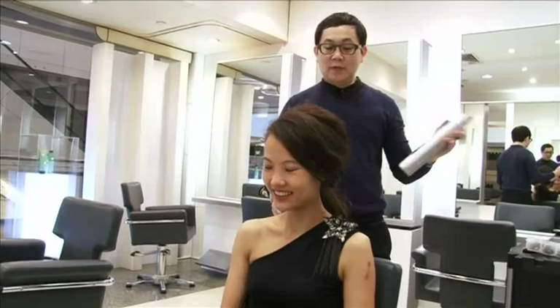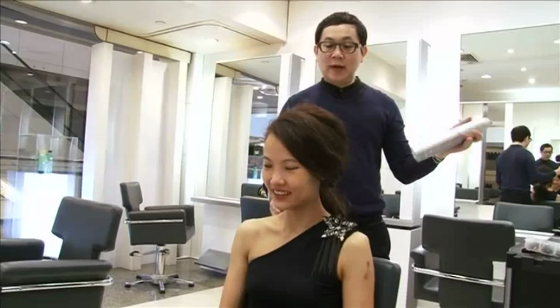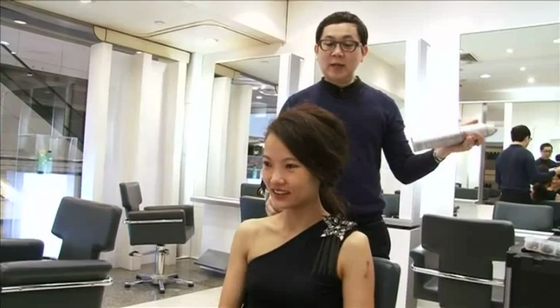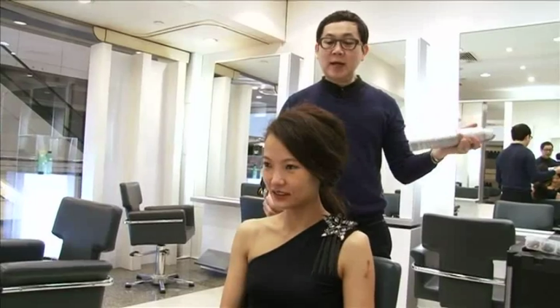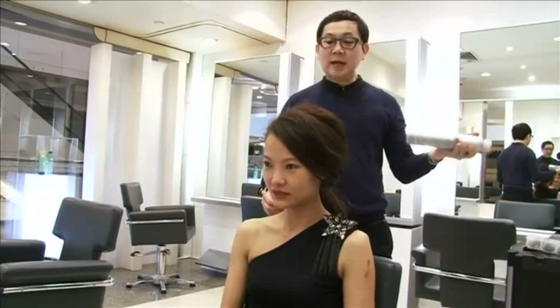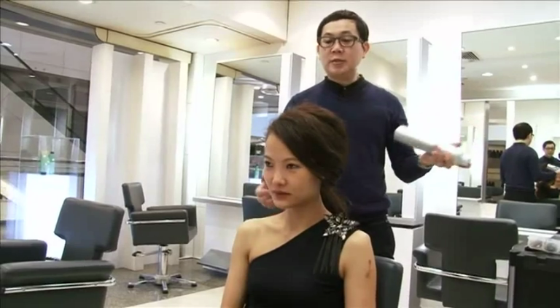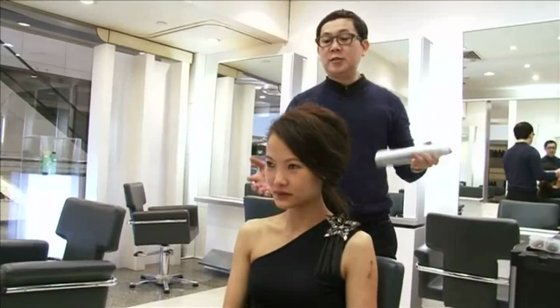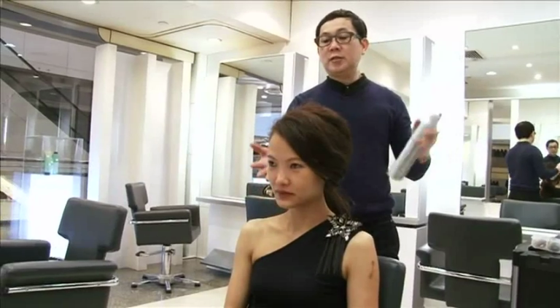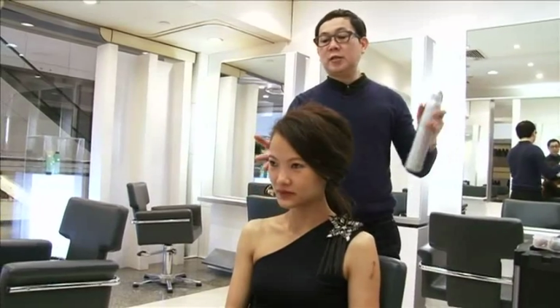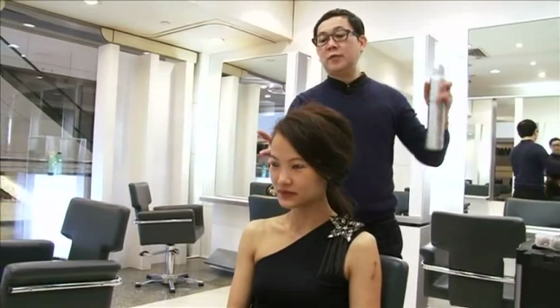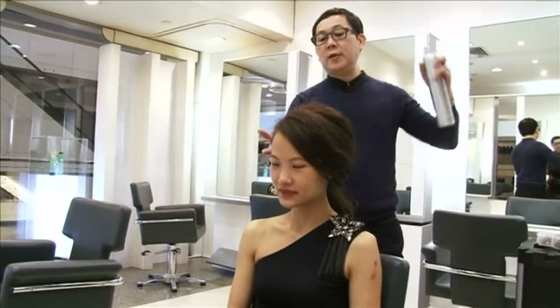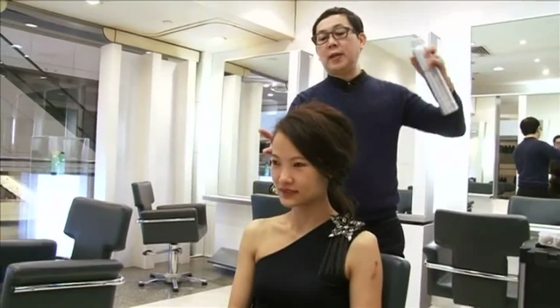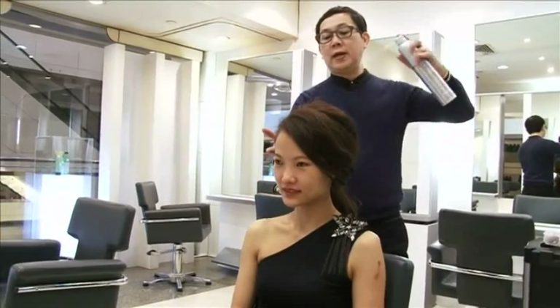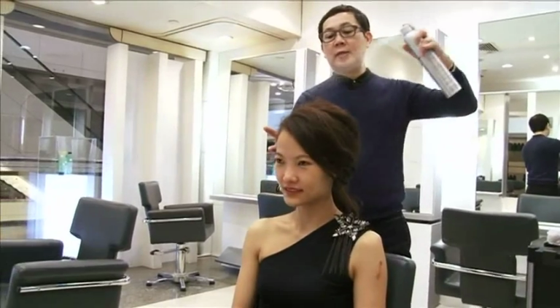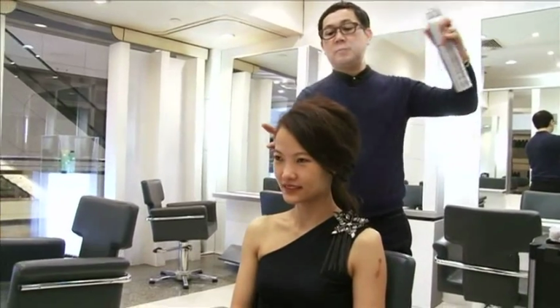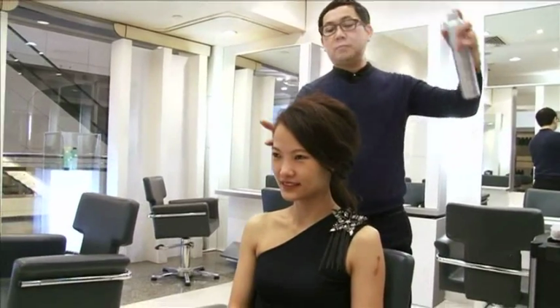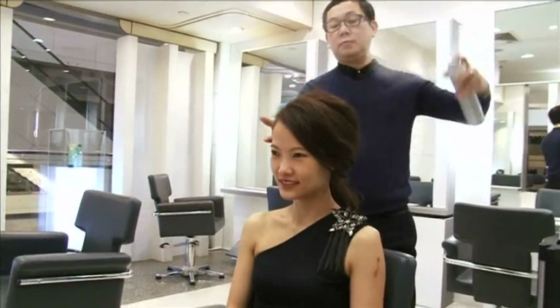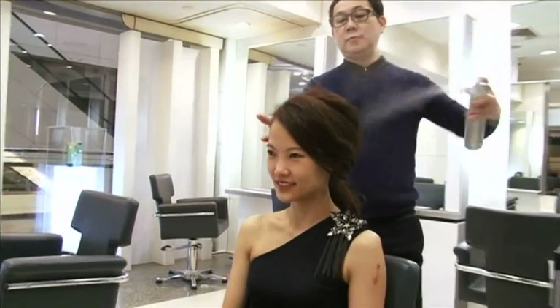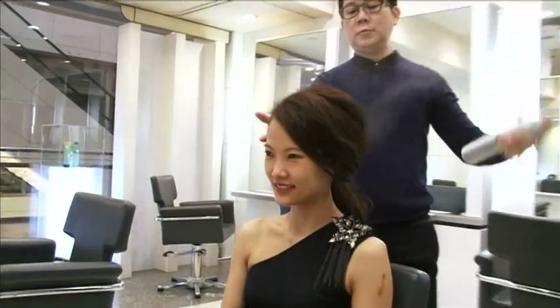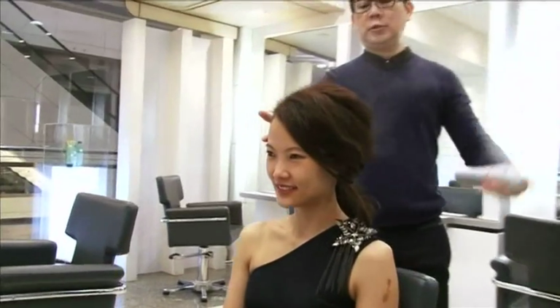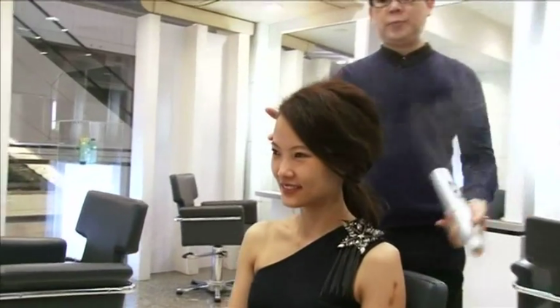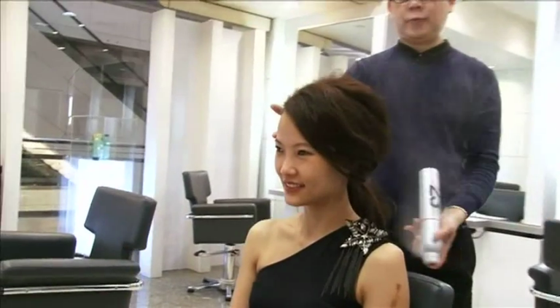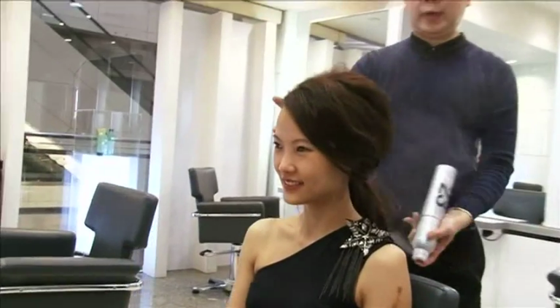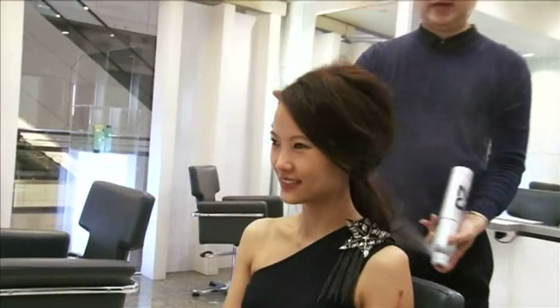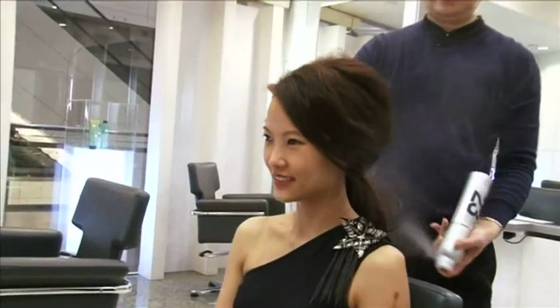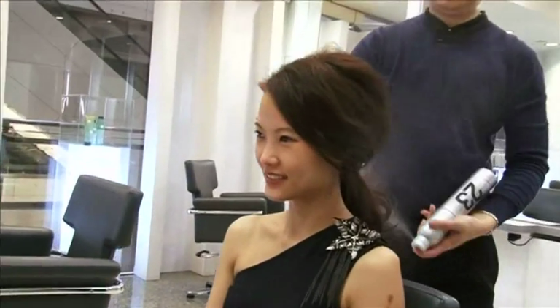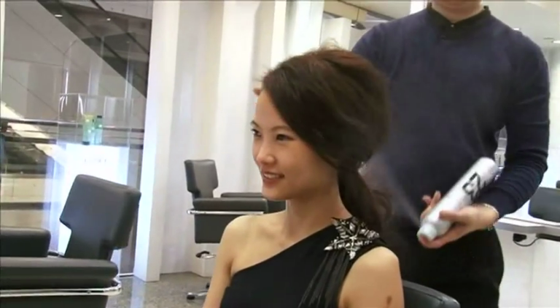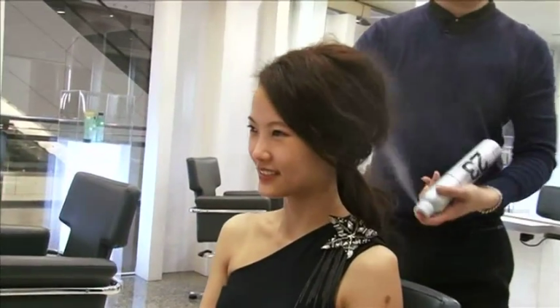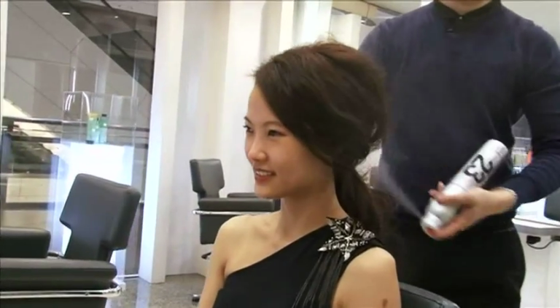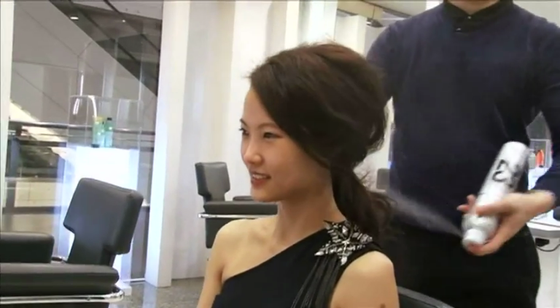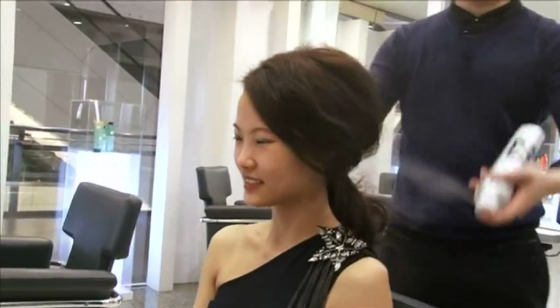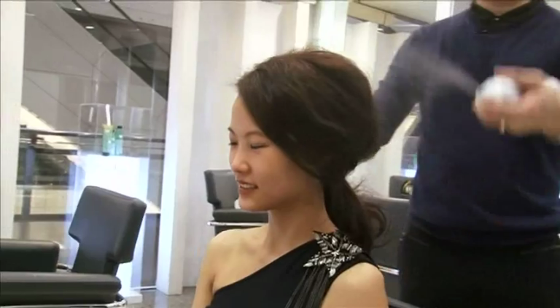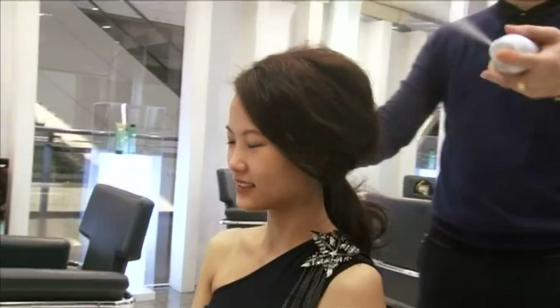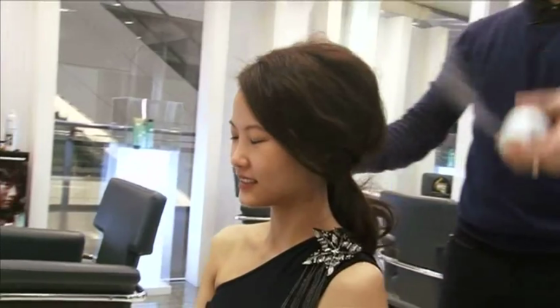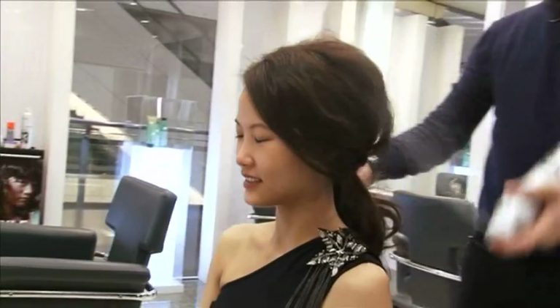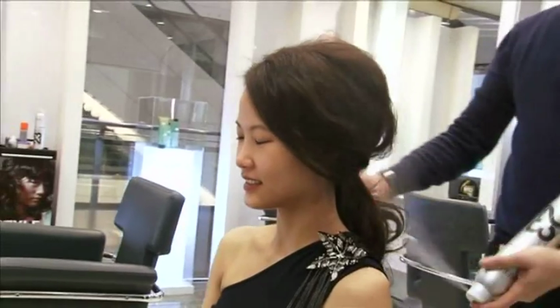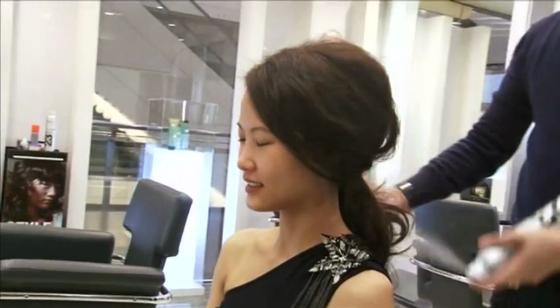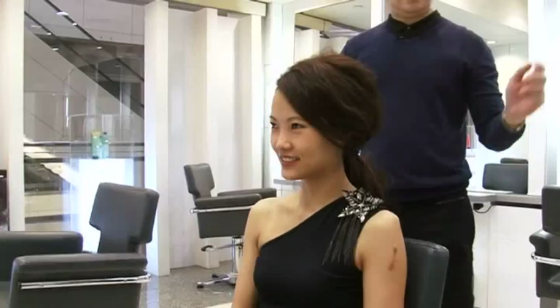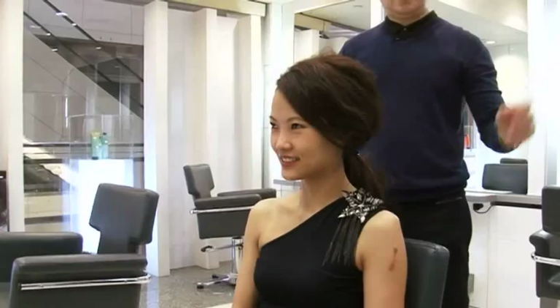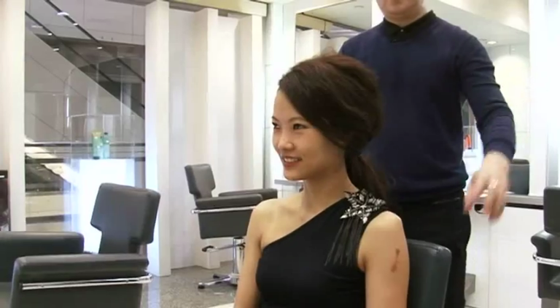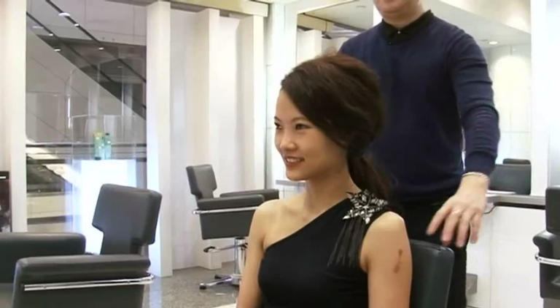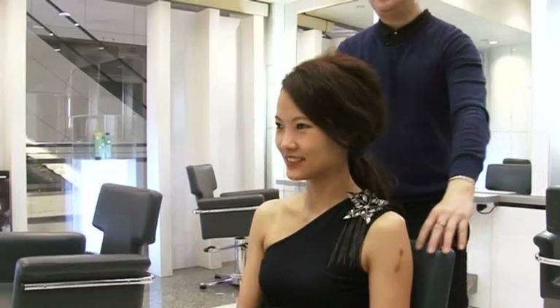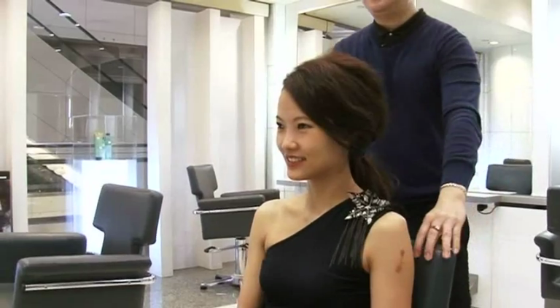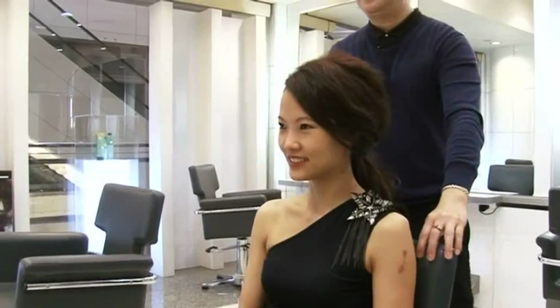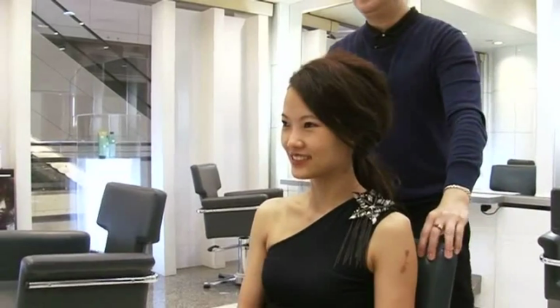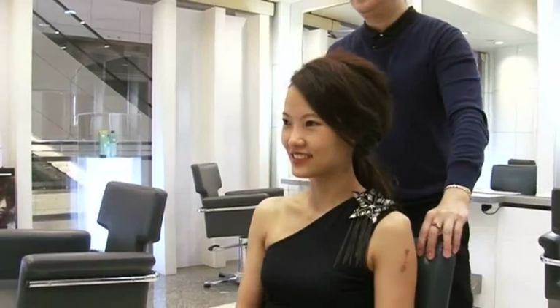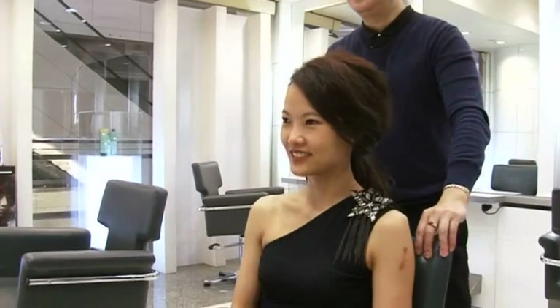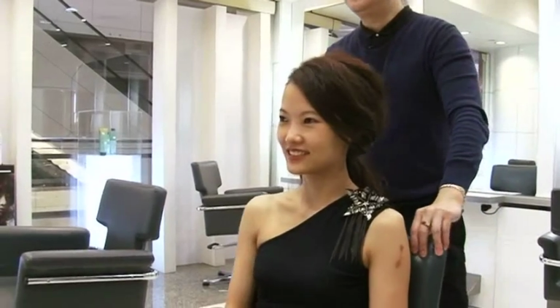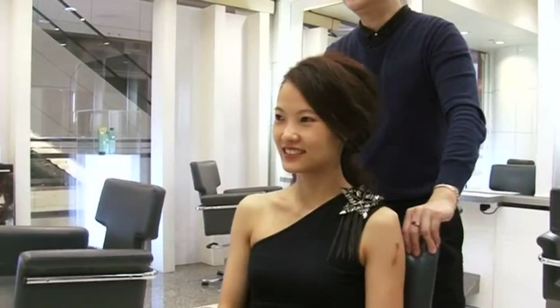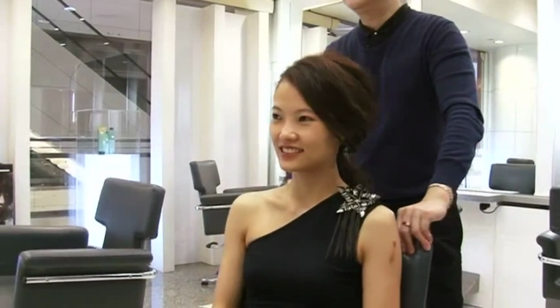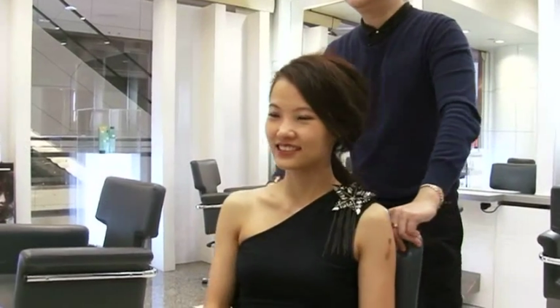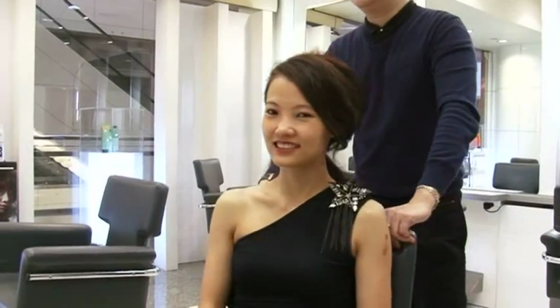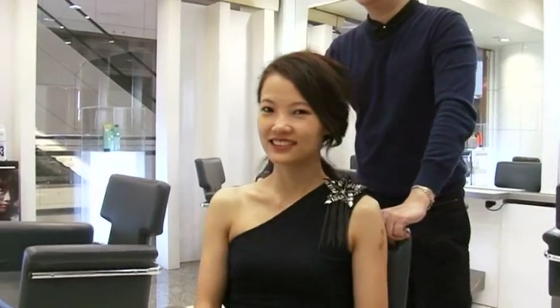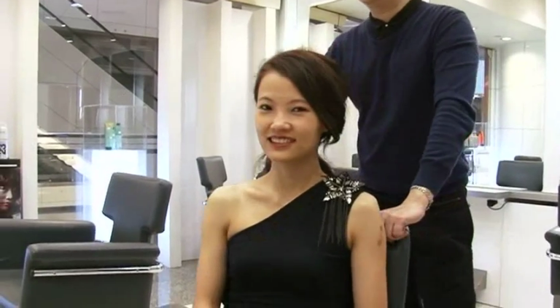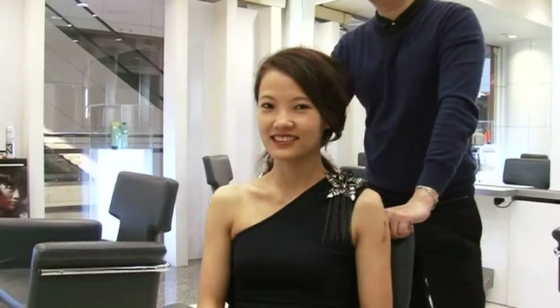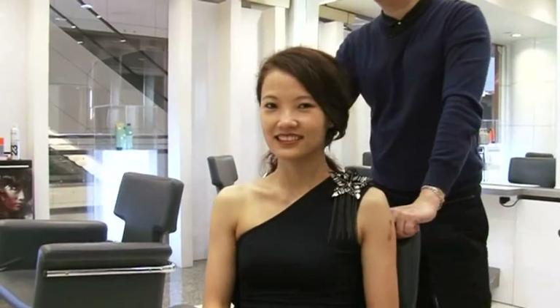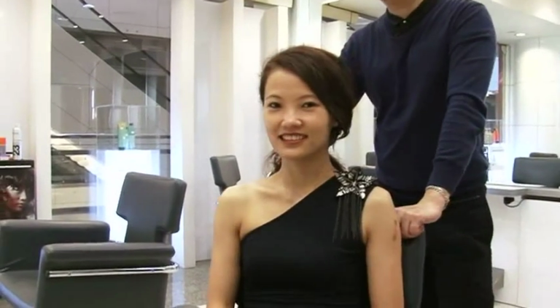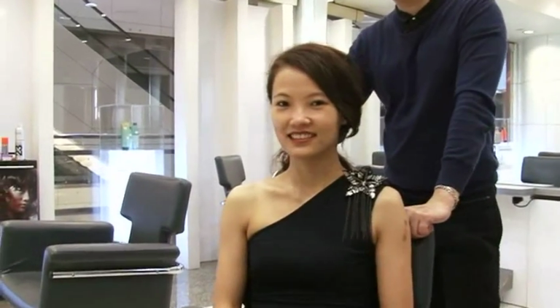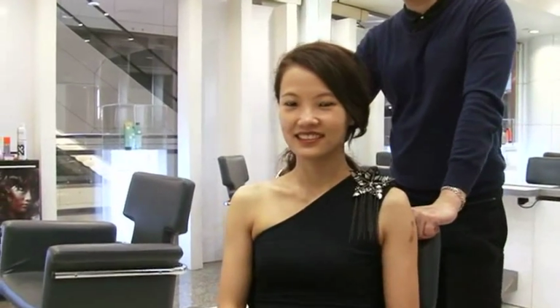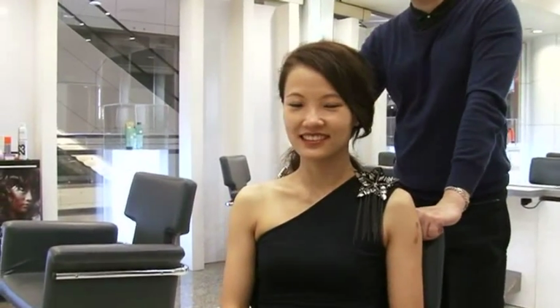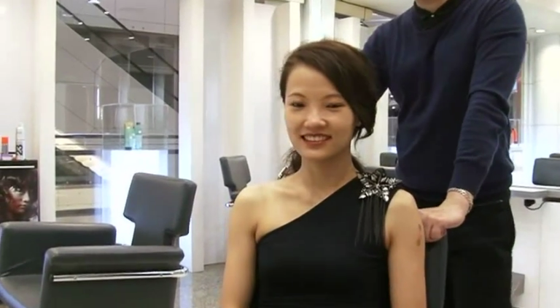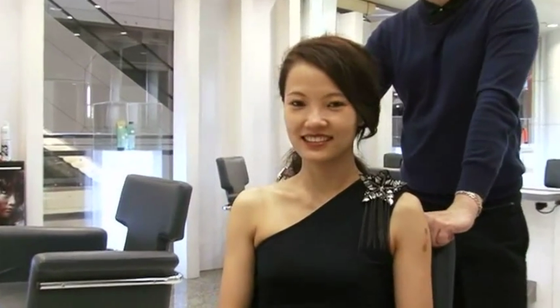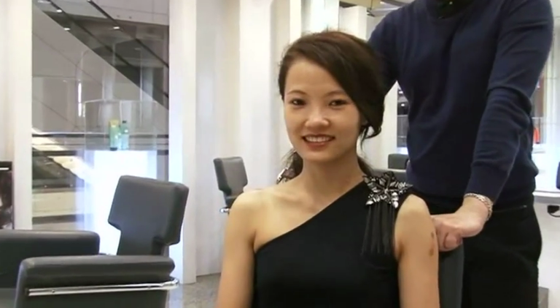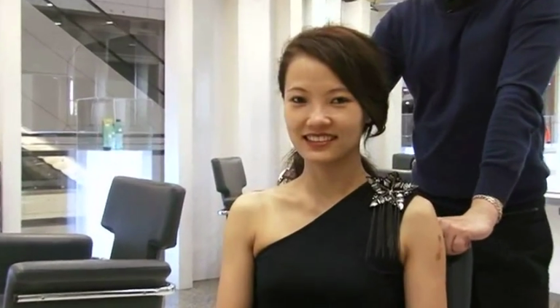The final touch is just a light spray all over. And this is how she looks for a quick updo.